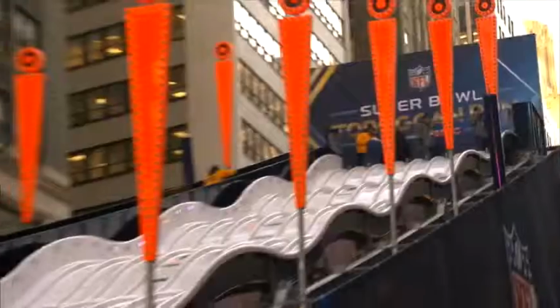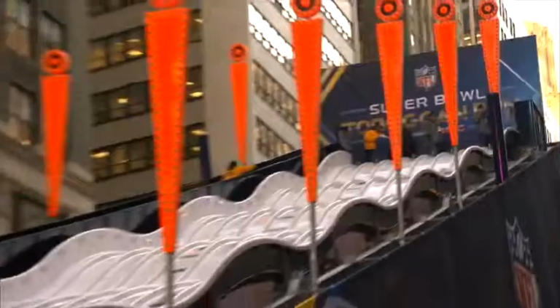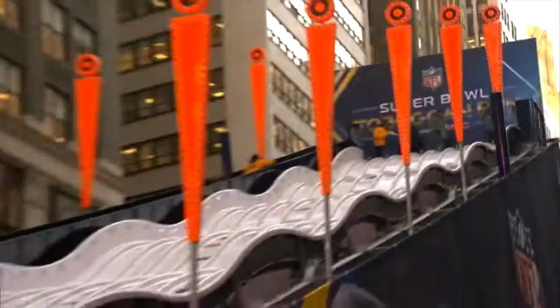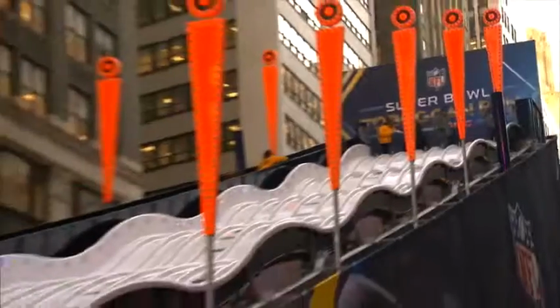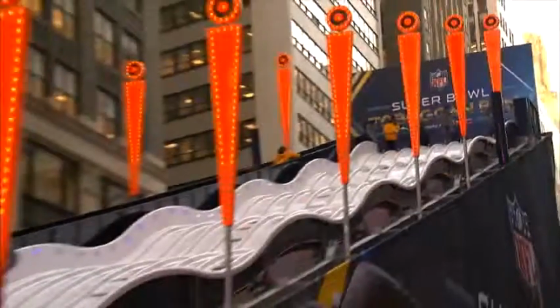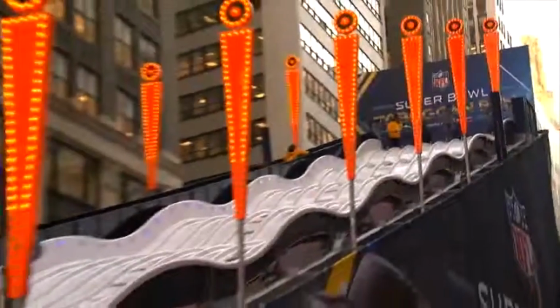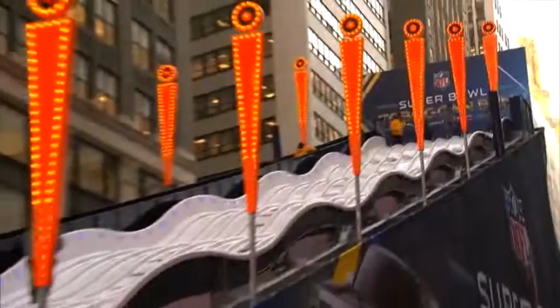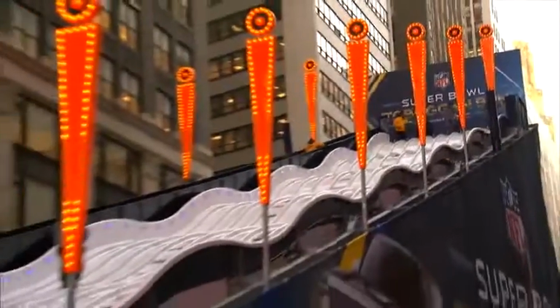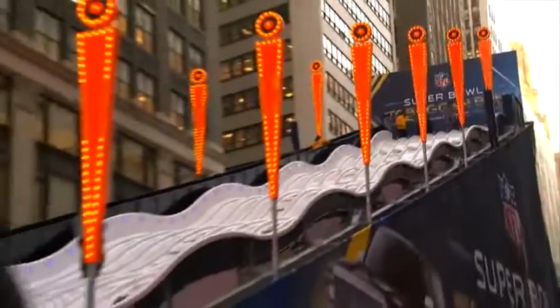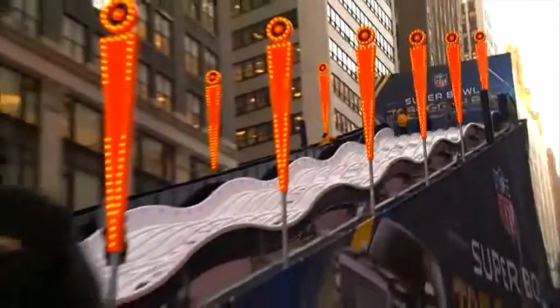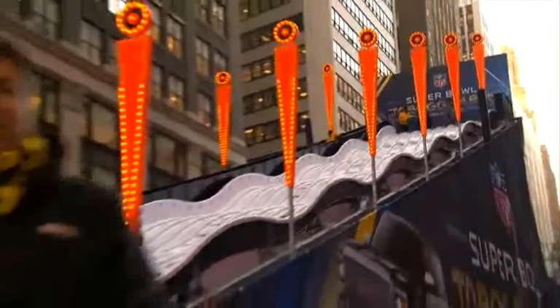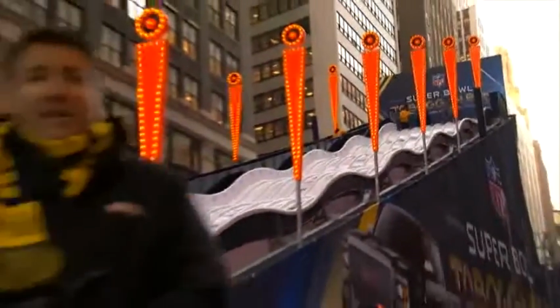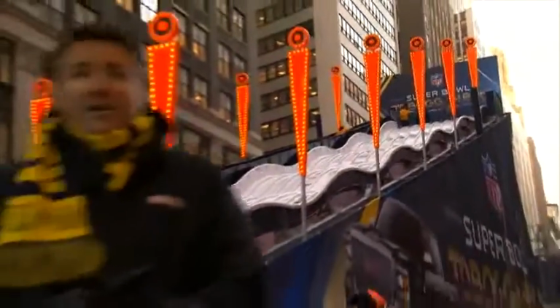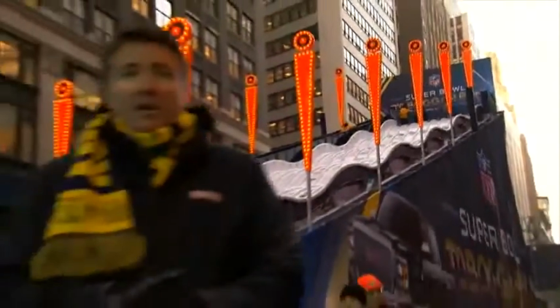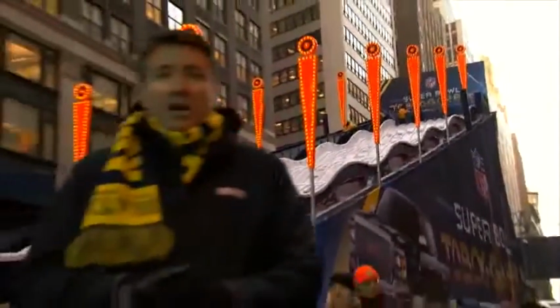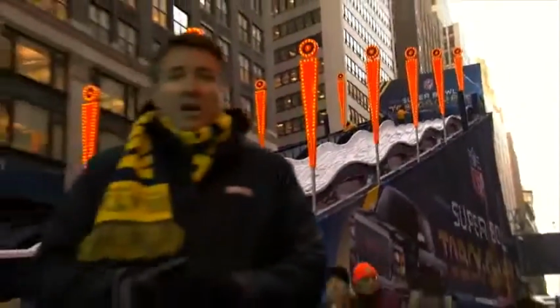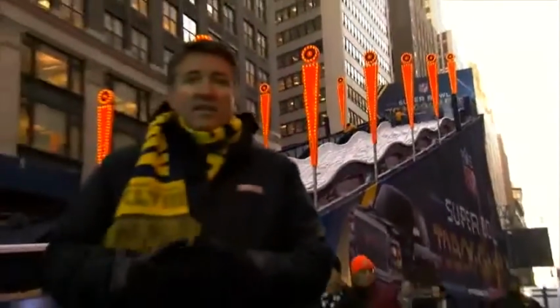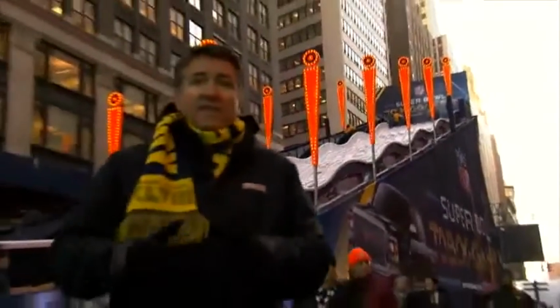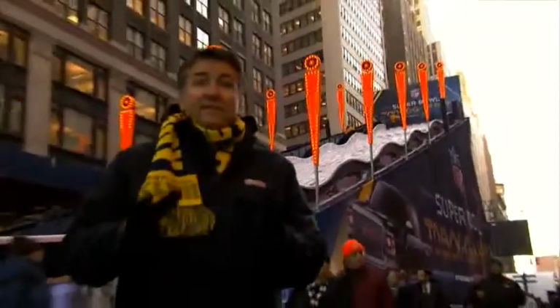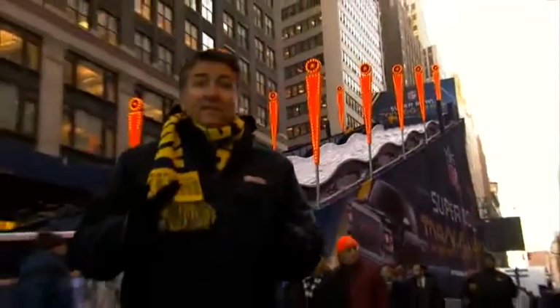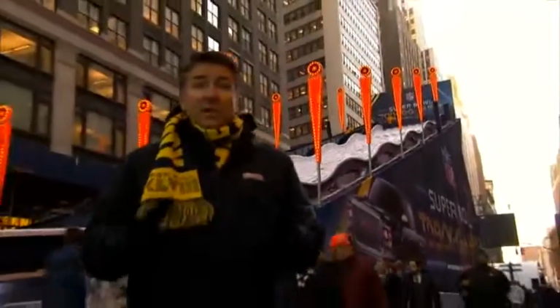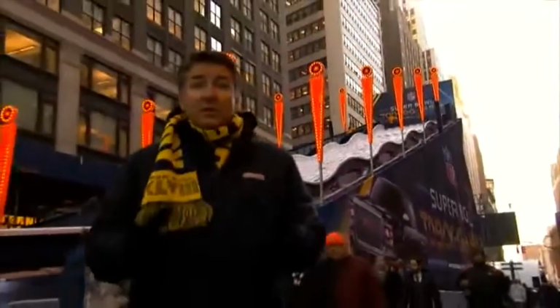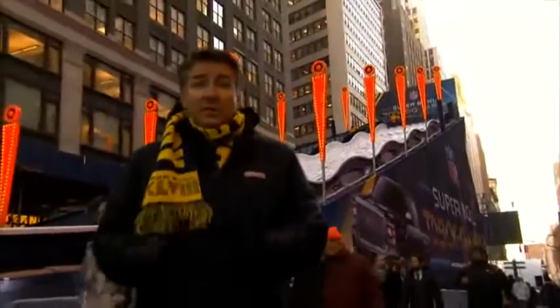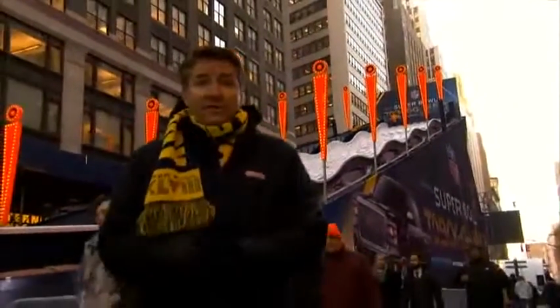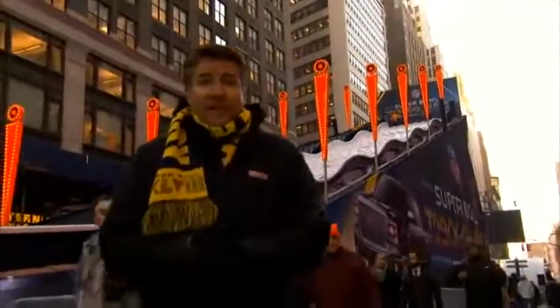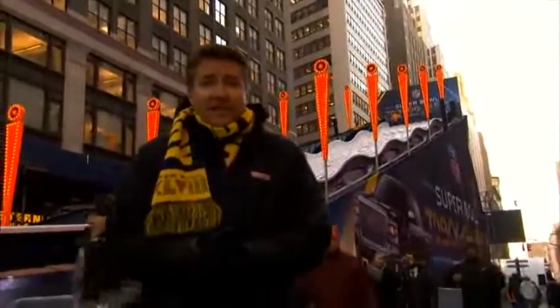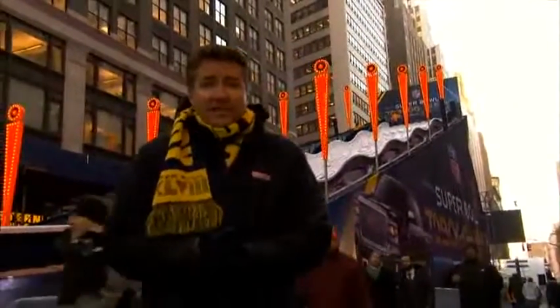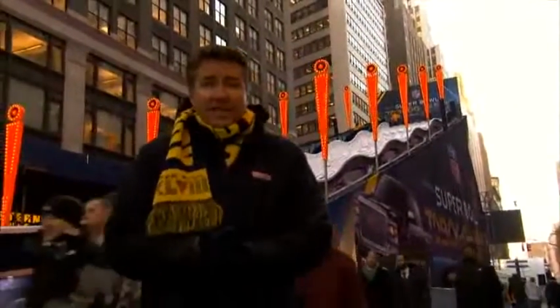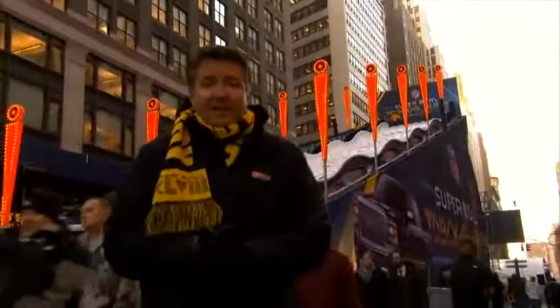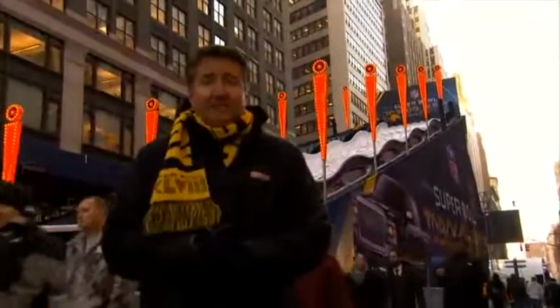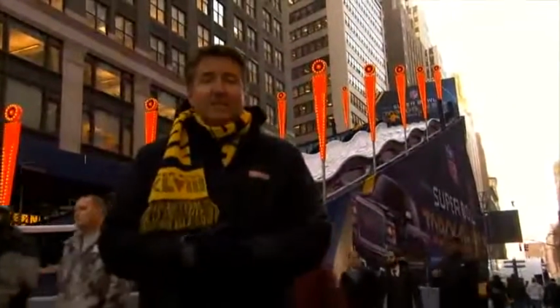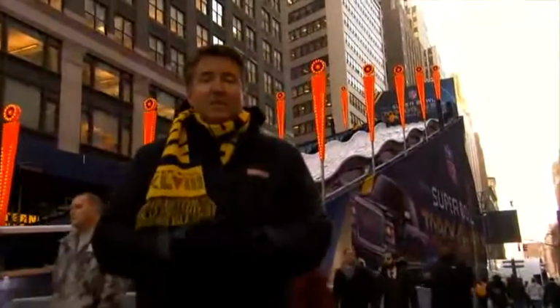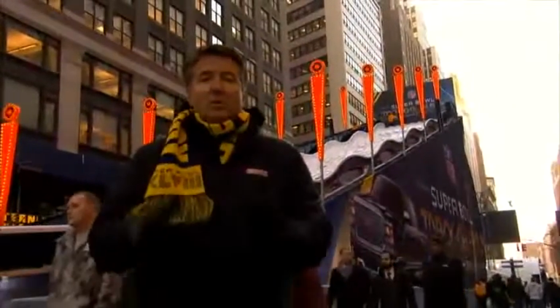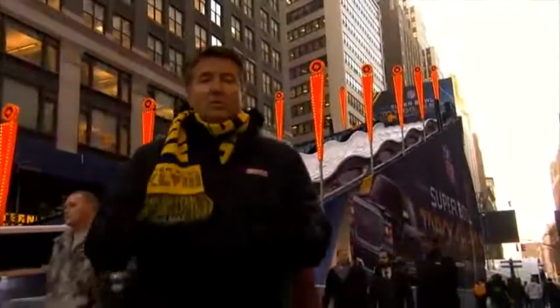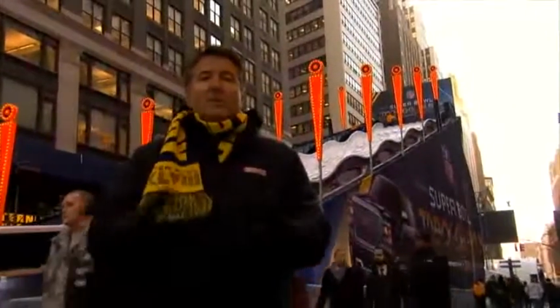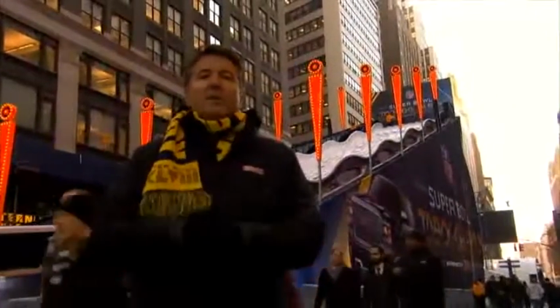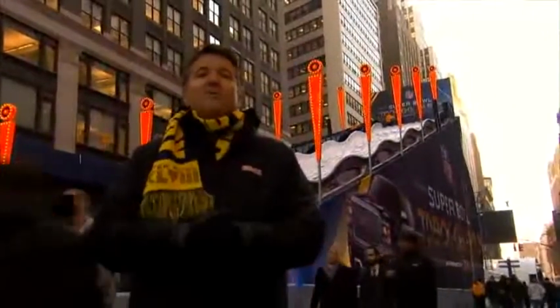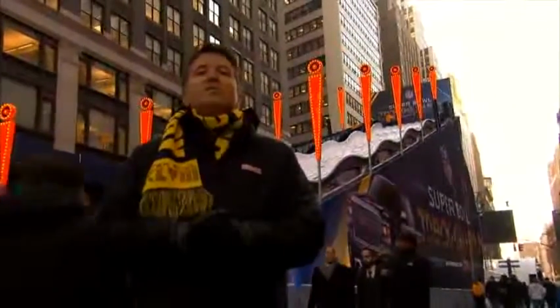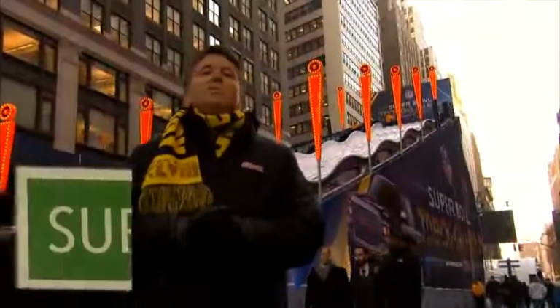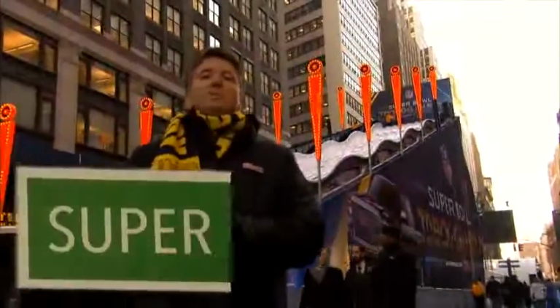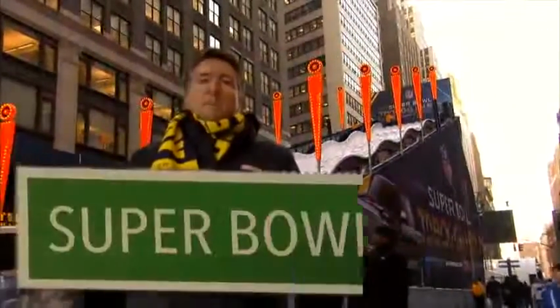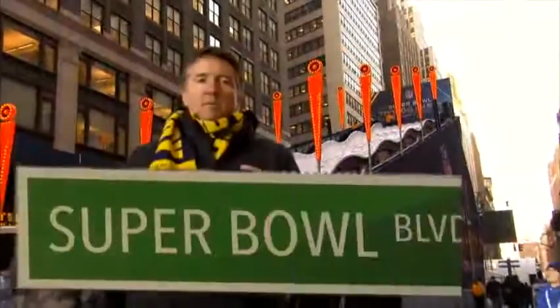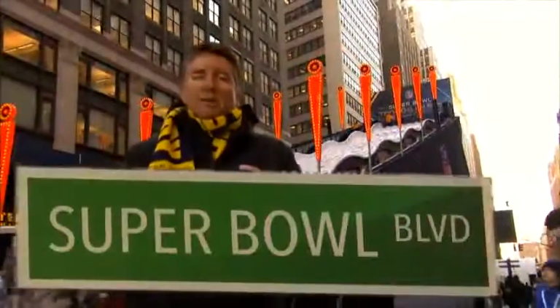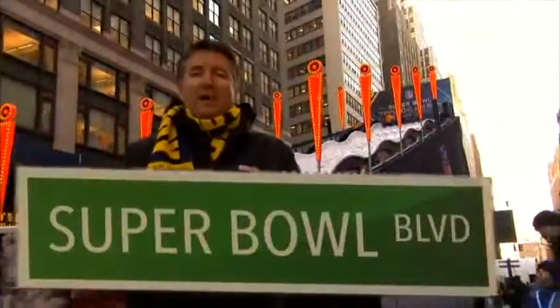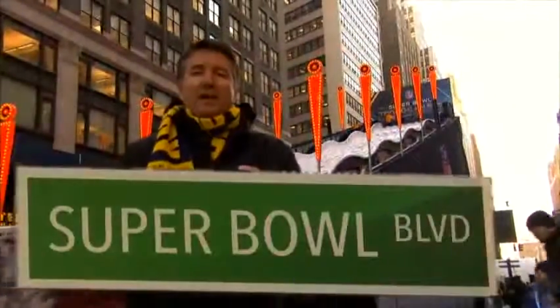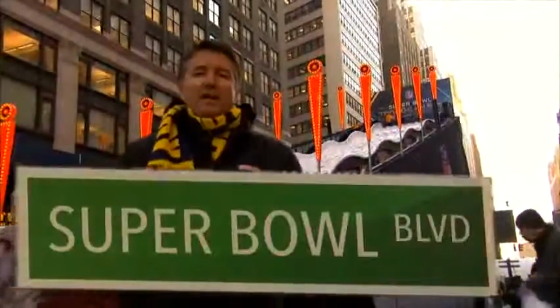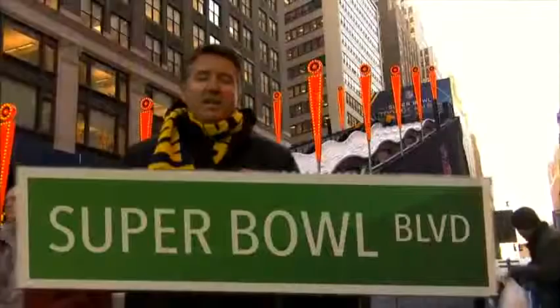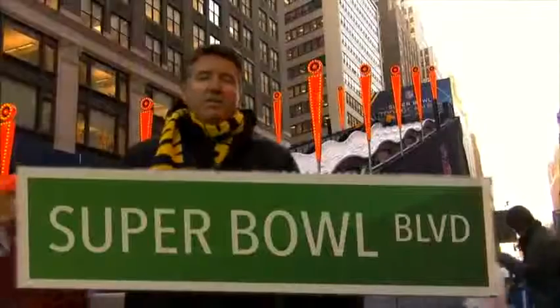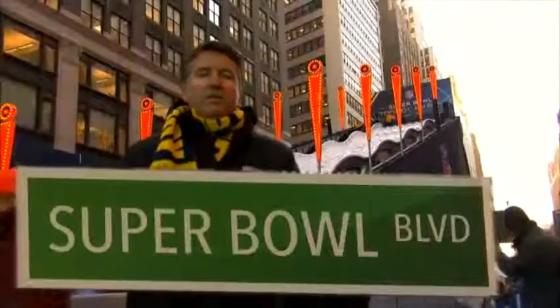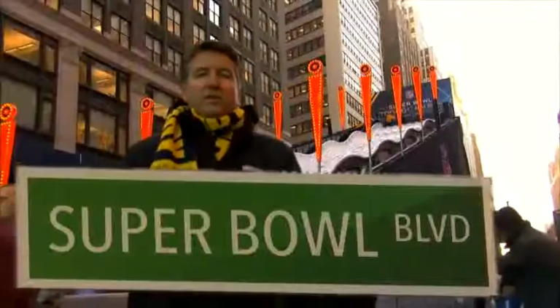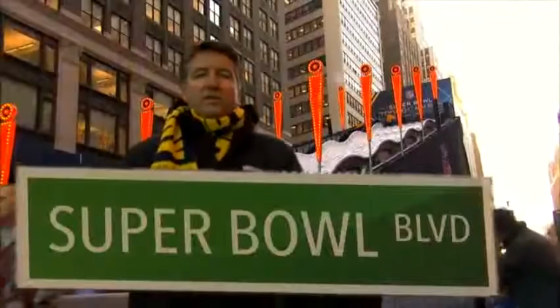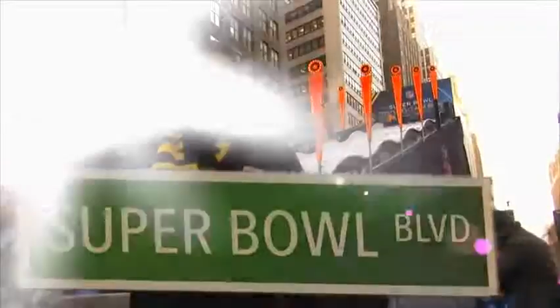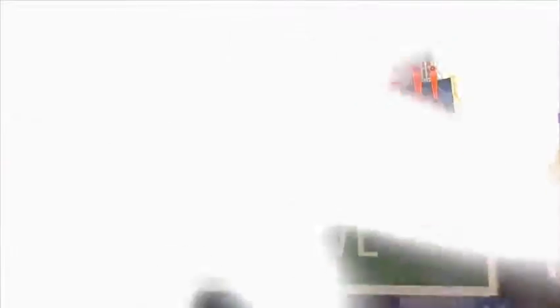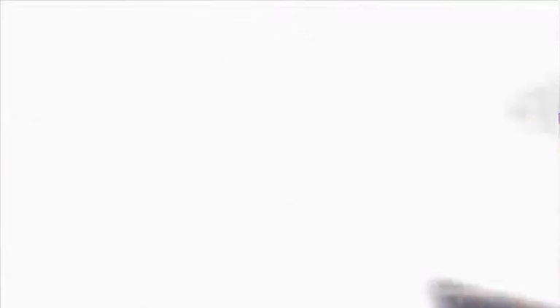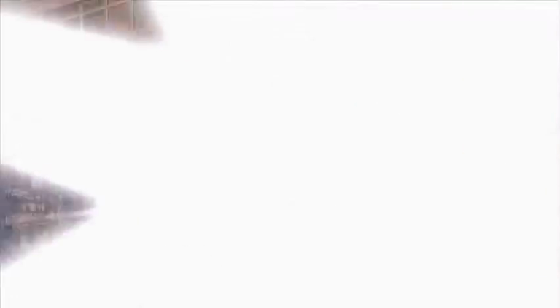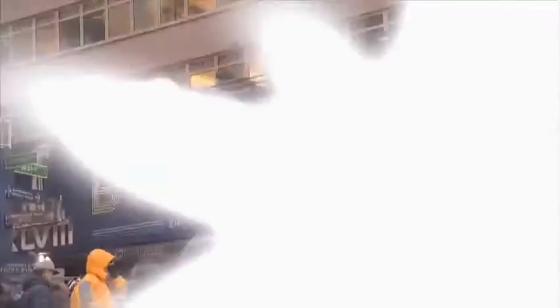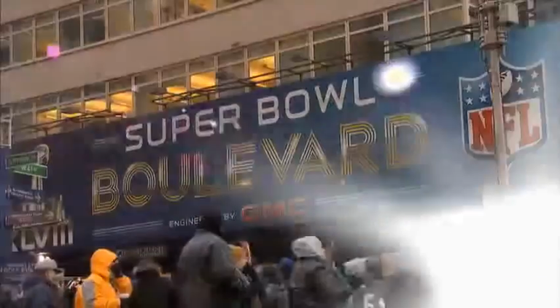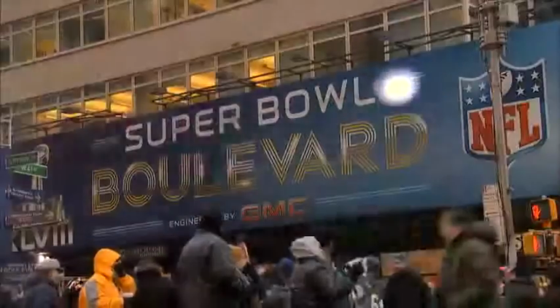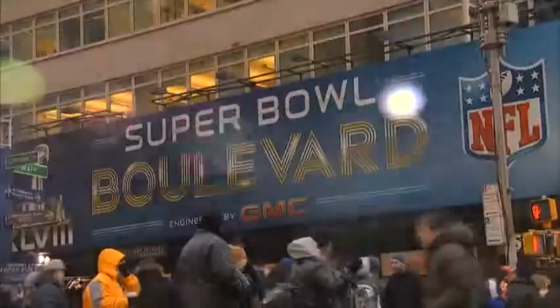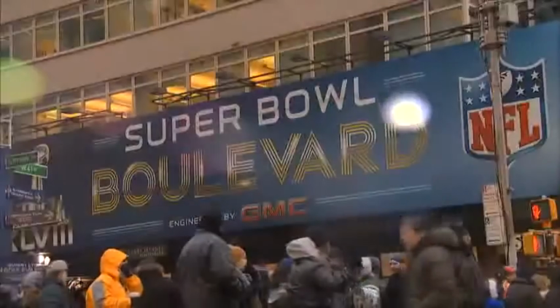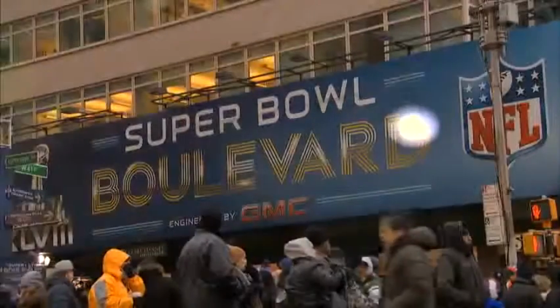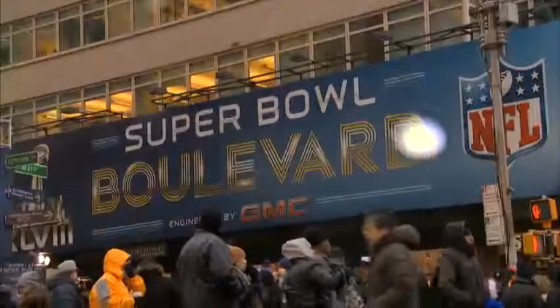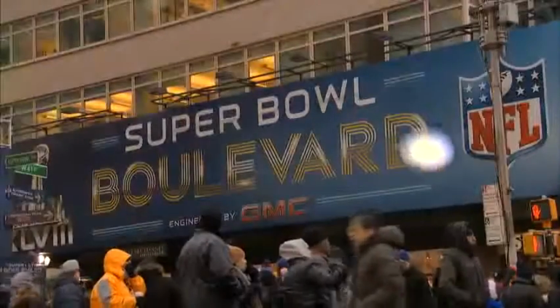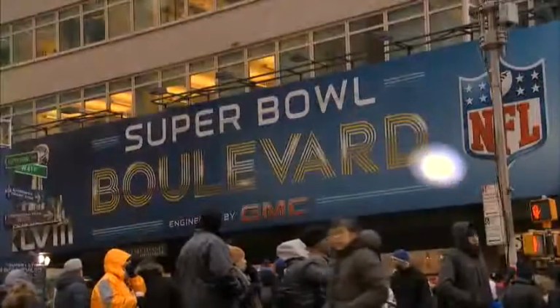Hi, I'm James Bell here on the Frozen Fast Lane. We're here on Super Bowl Boulevard in New York City, engineered by GMC.